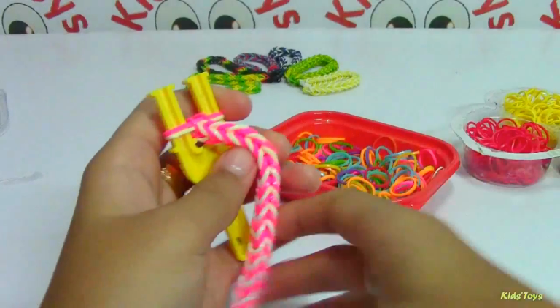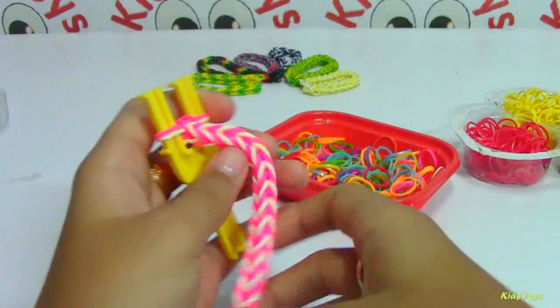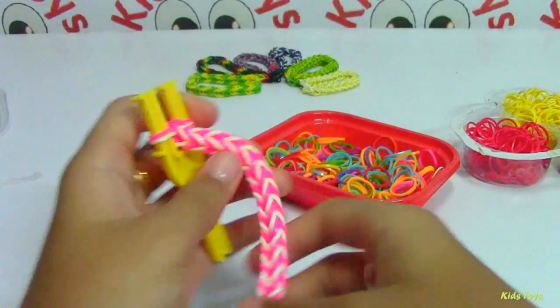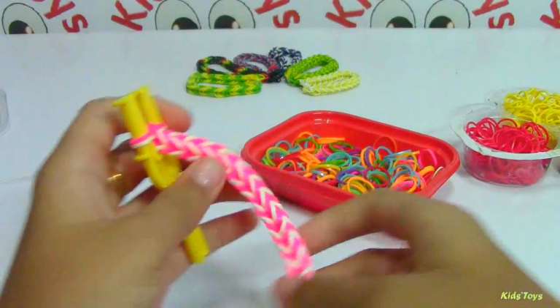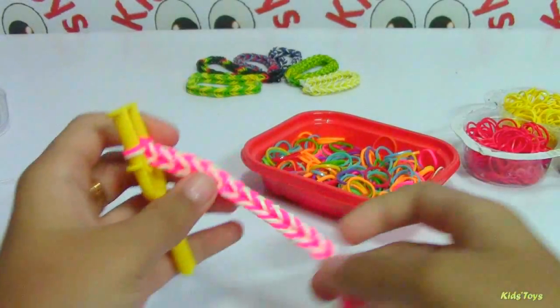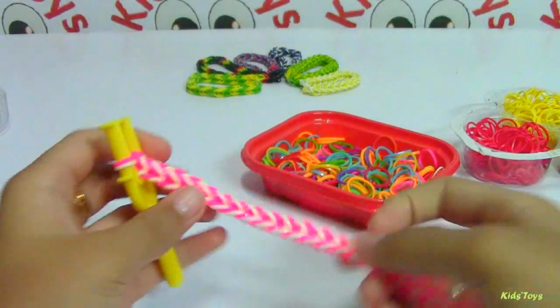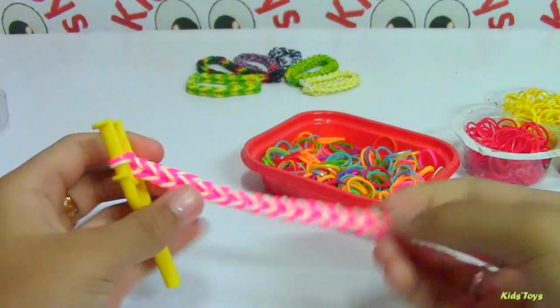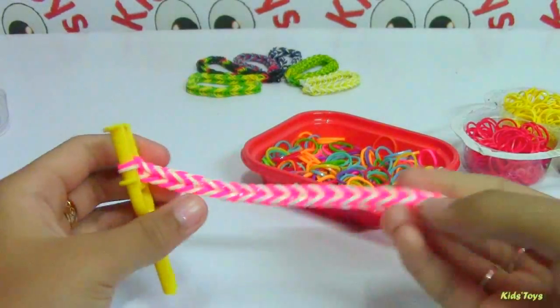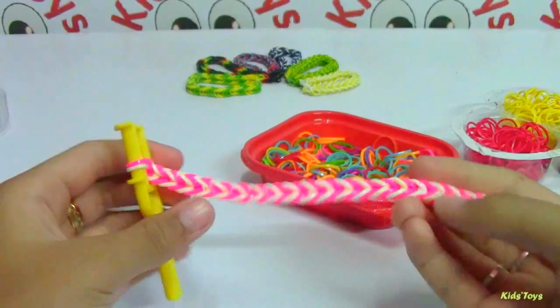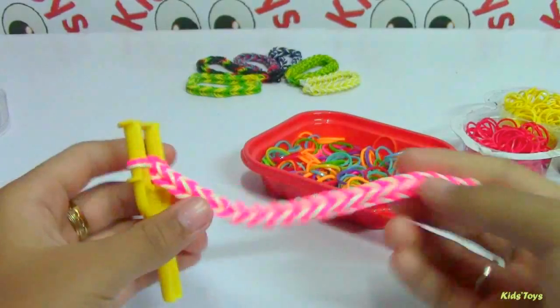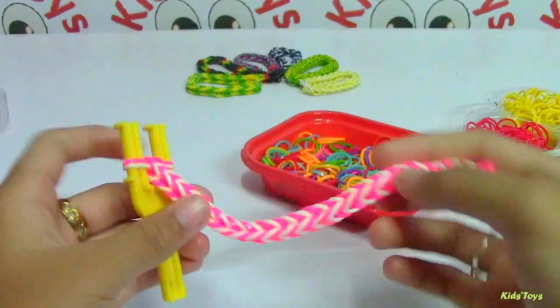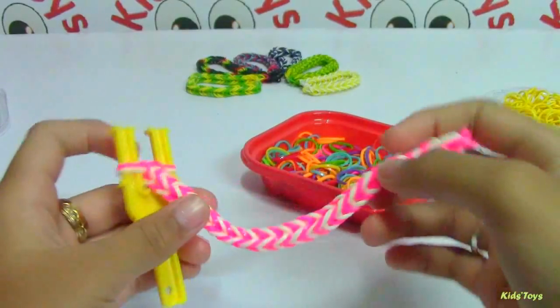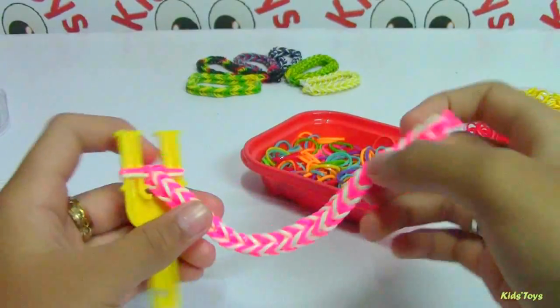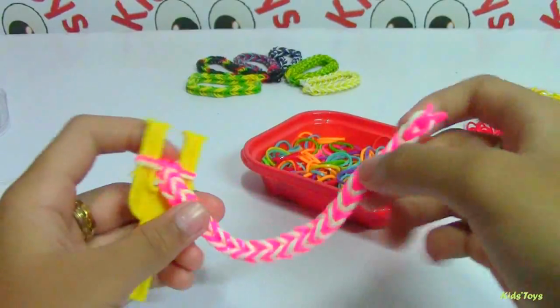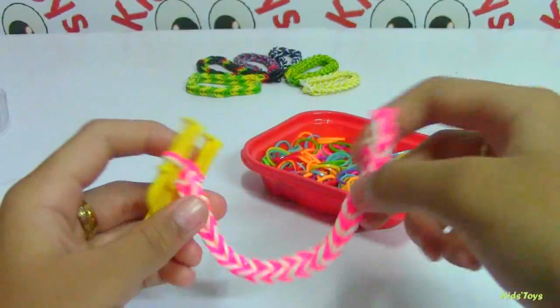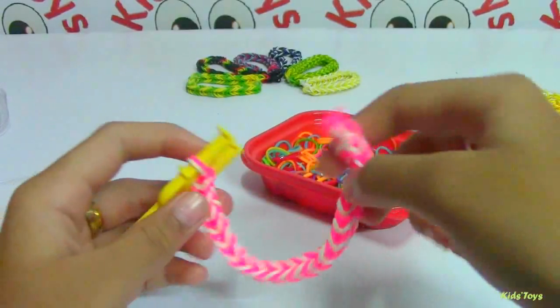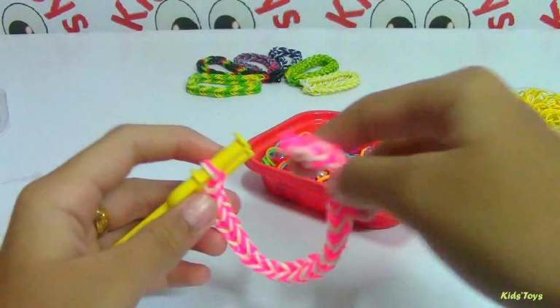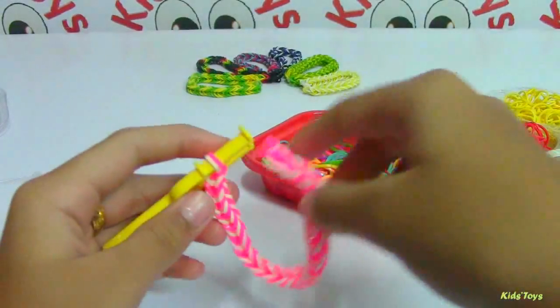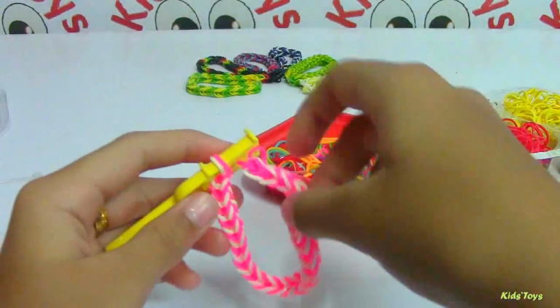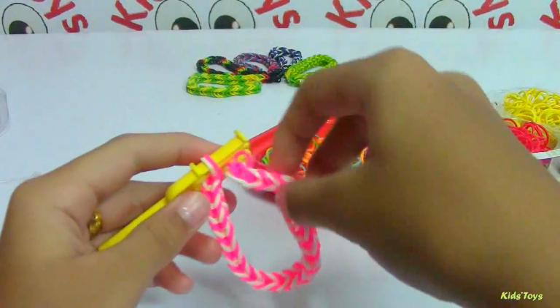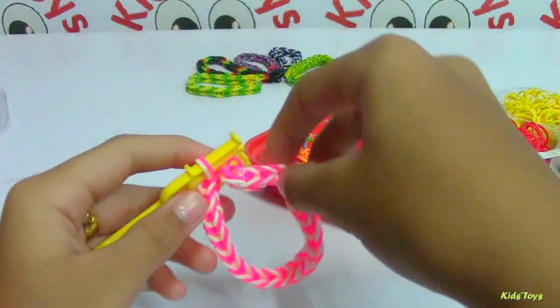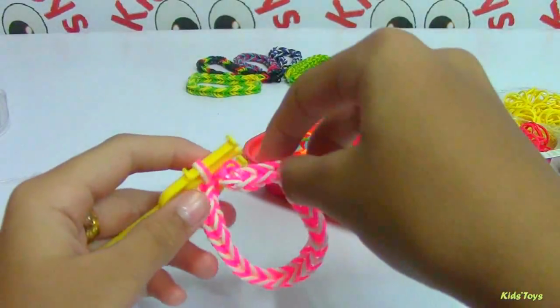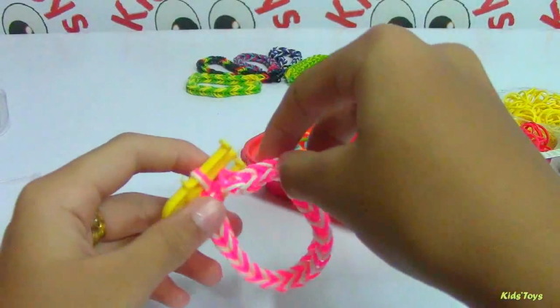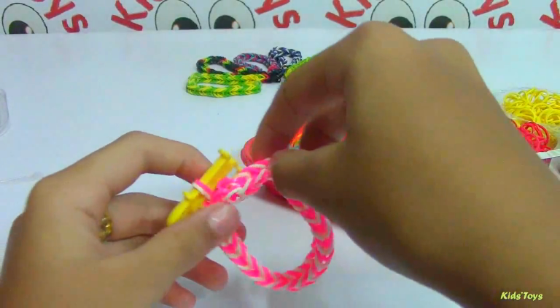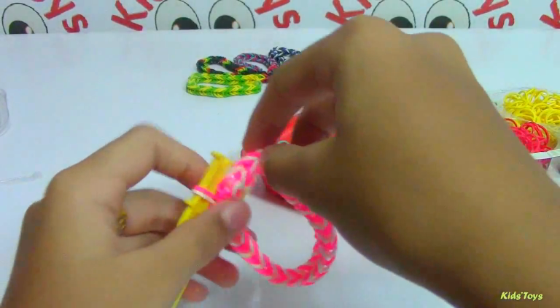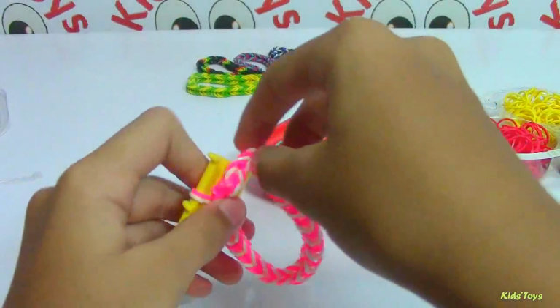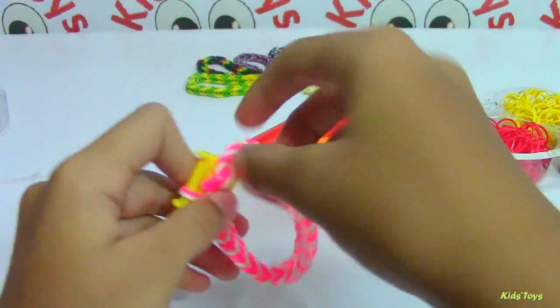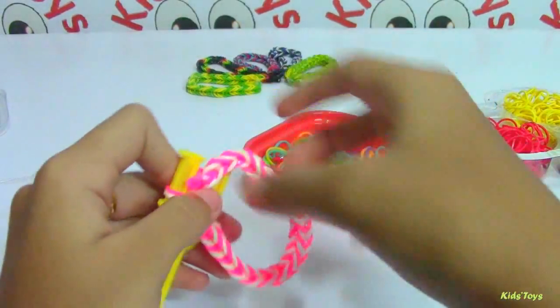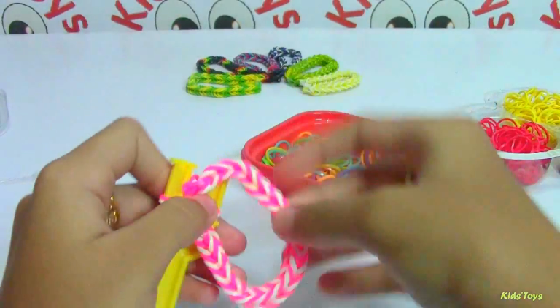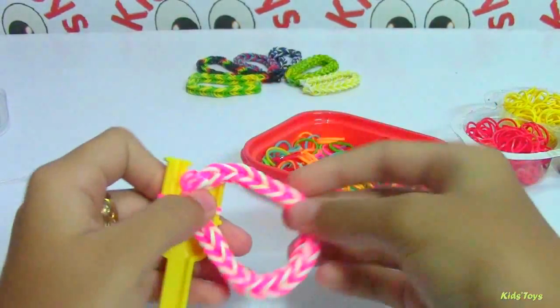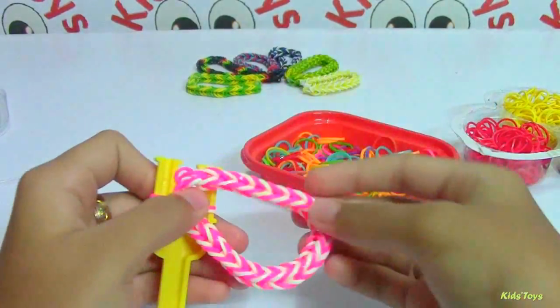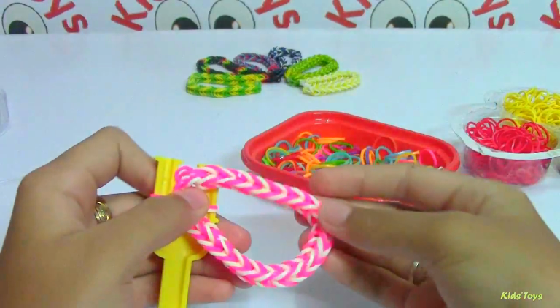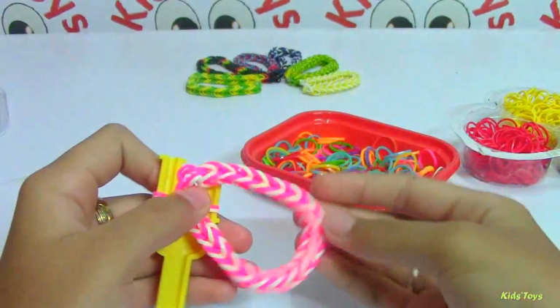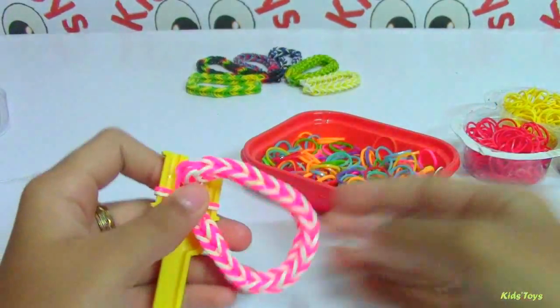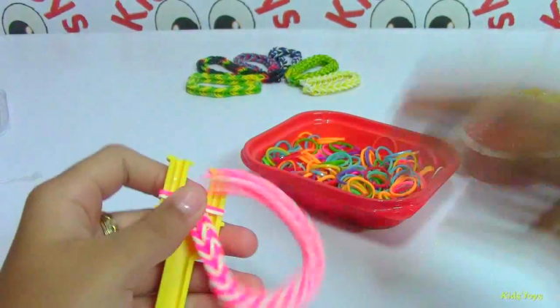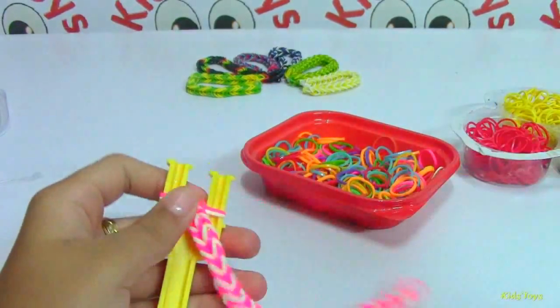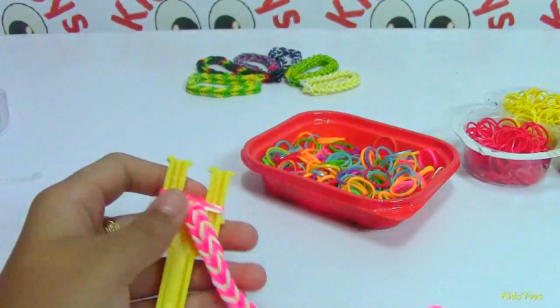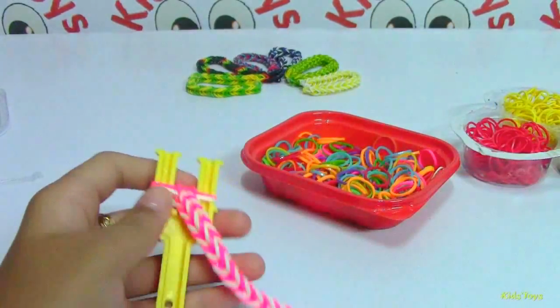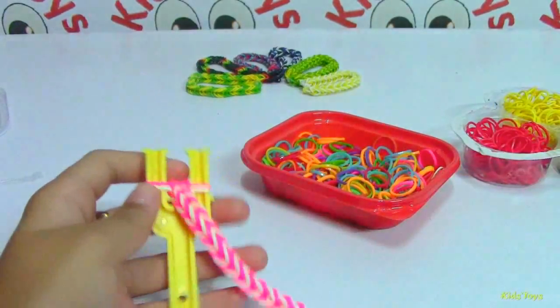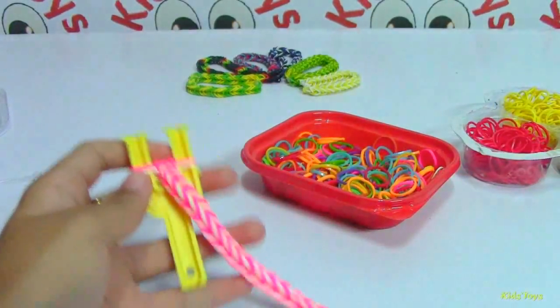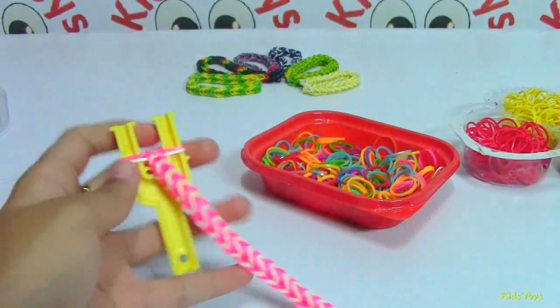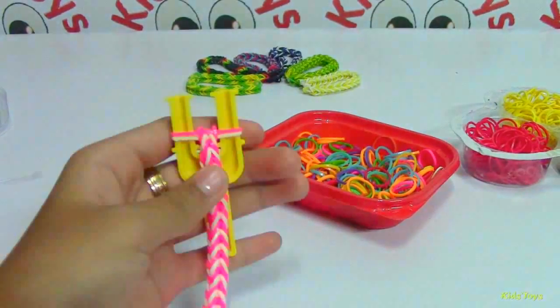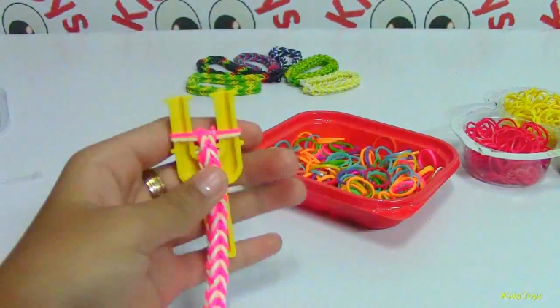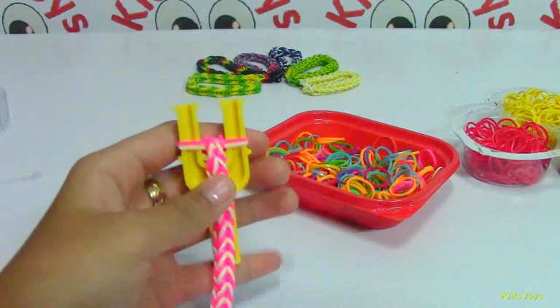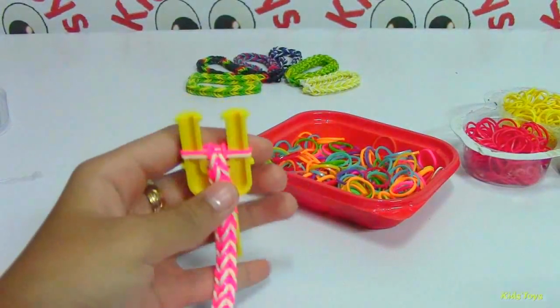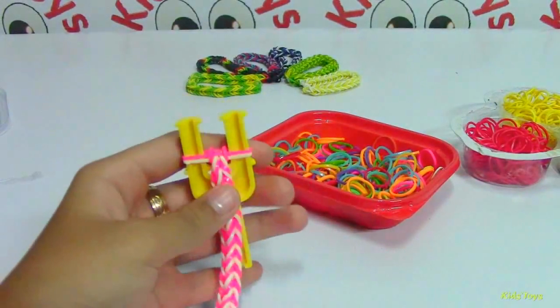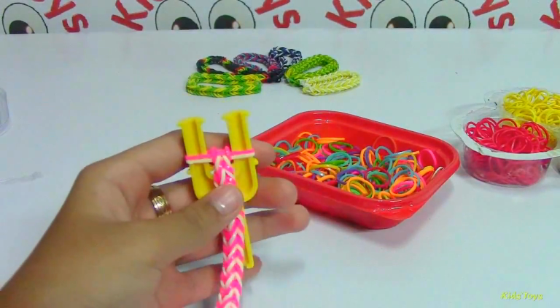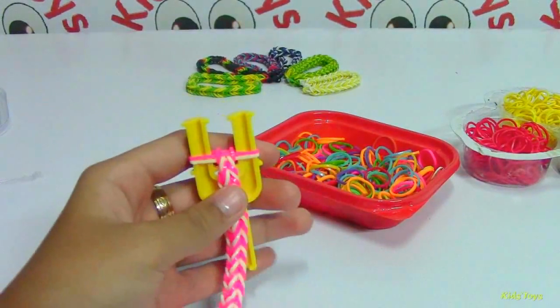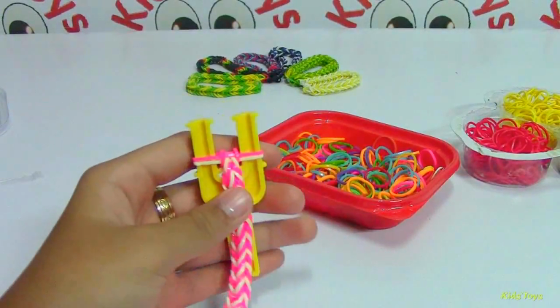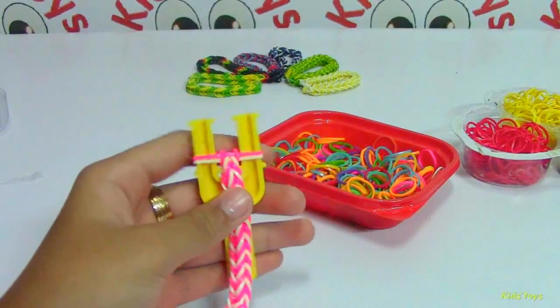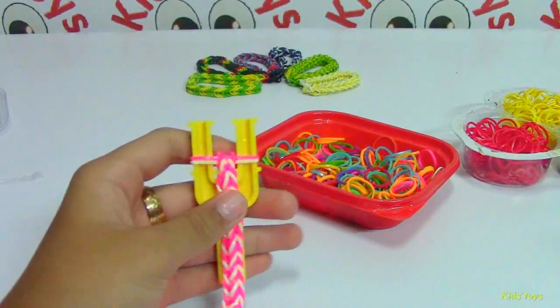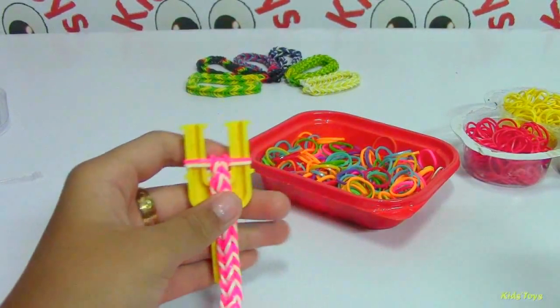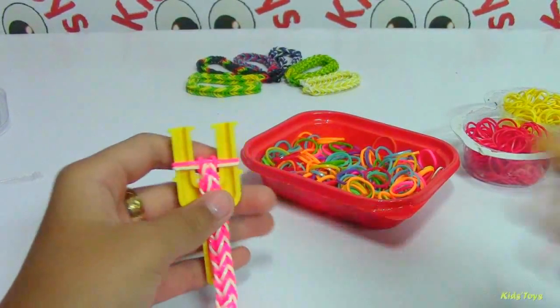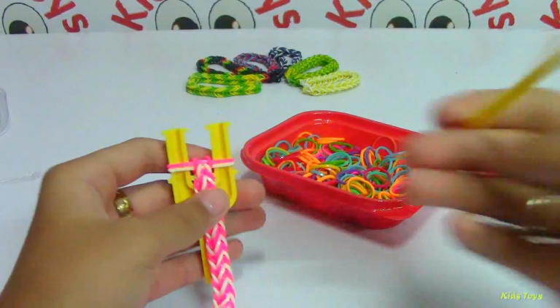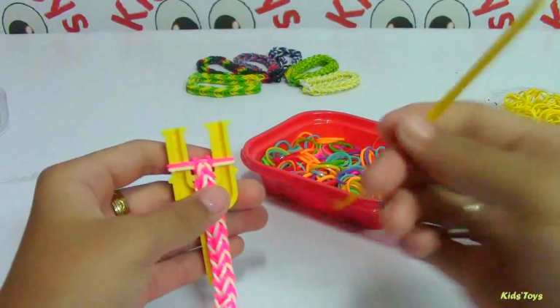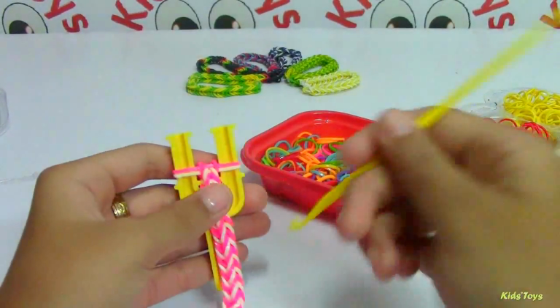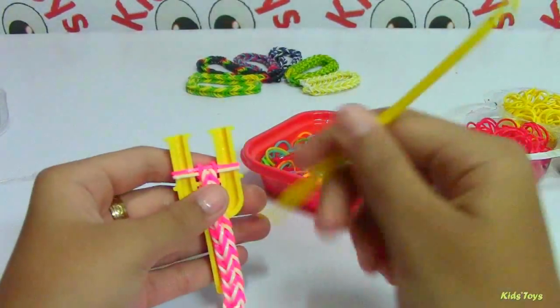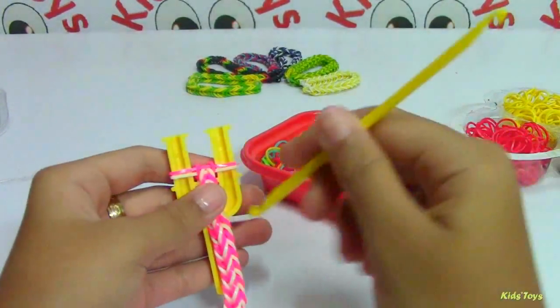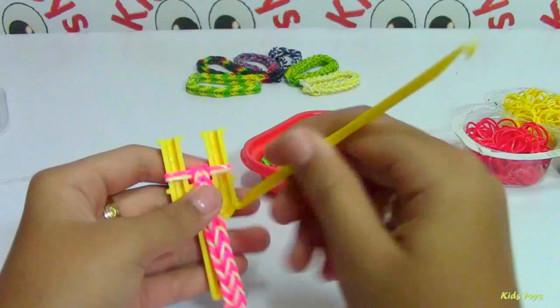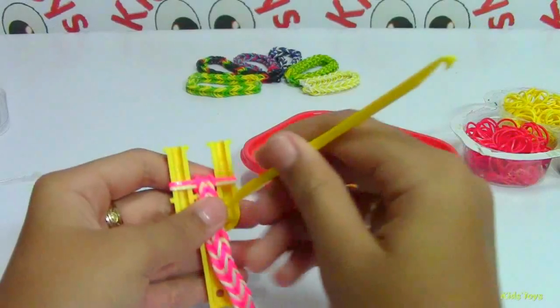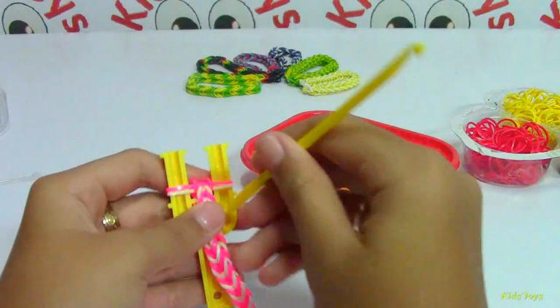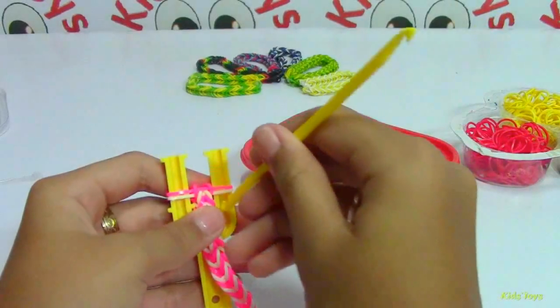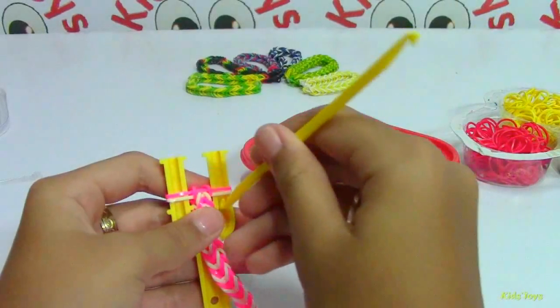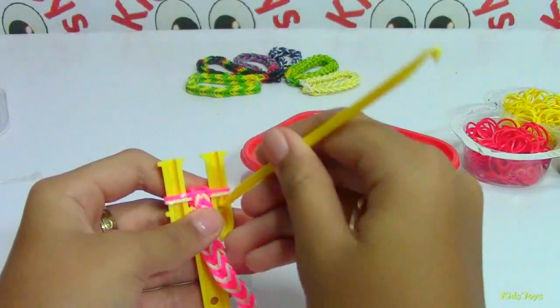This is long enough for my wrist. I'm going to loom it now.